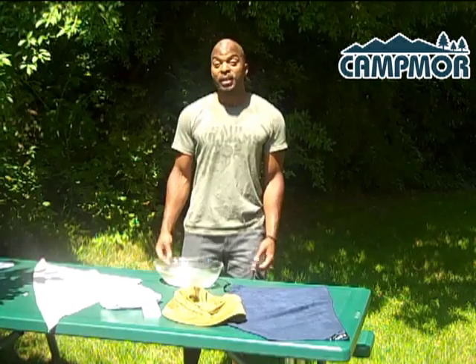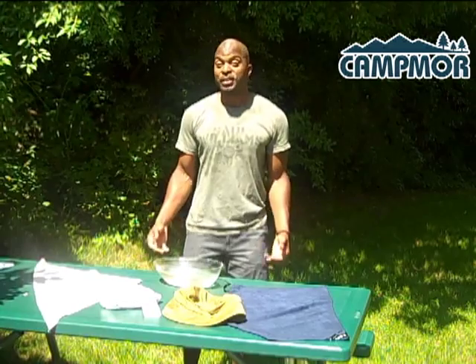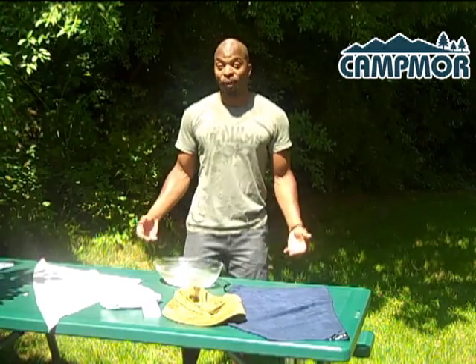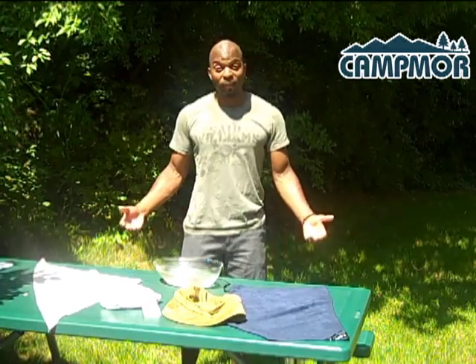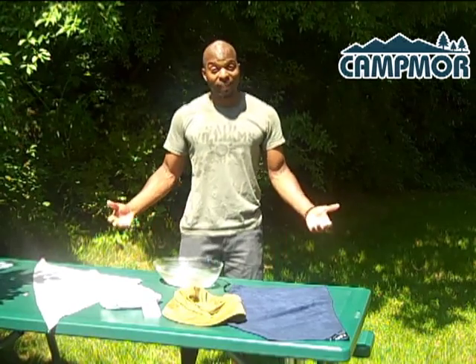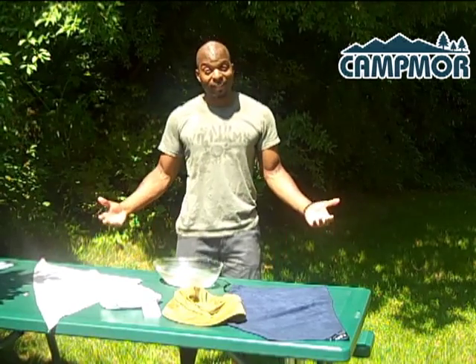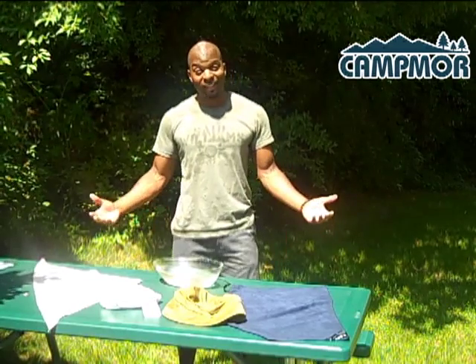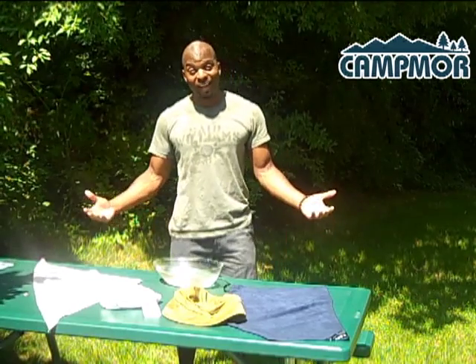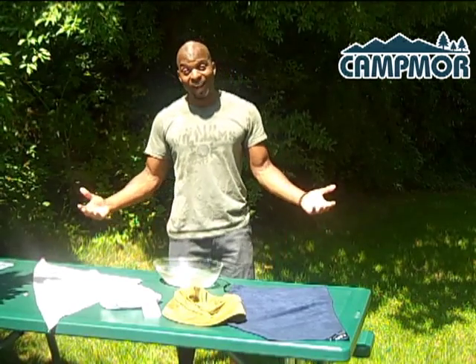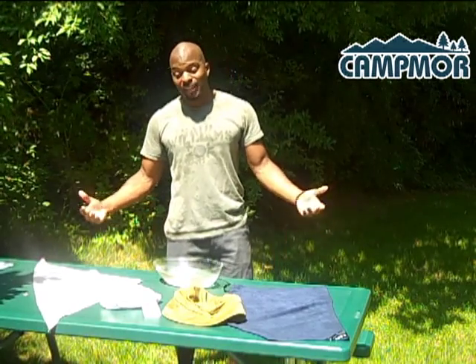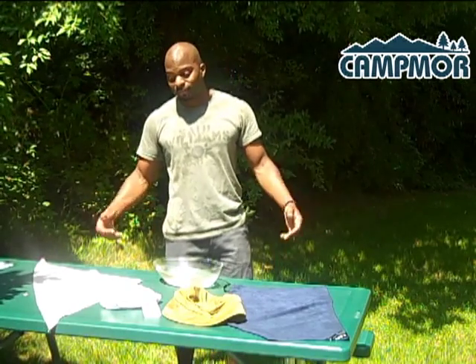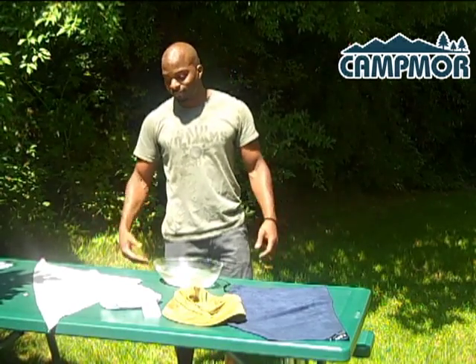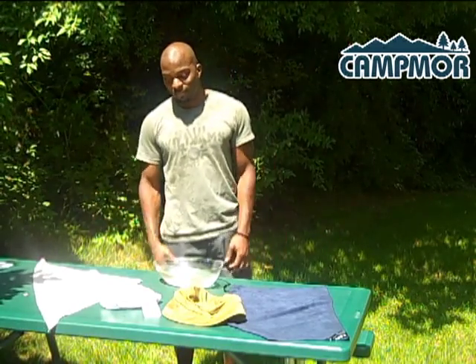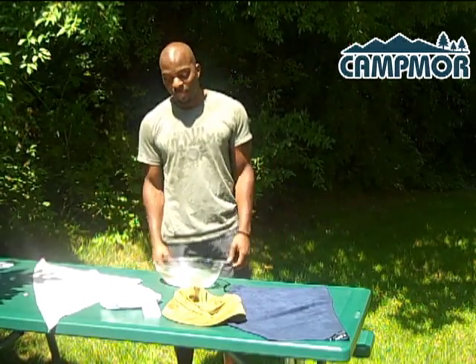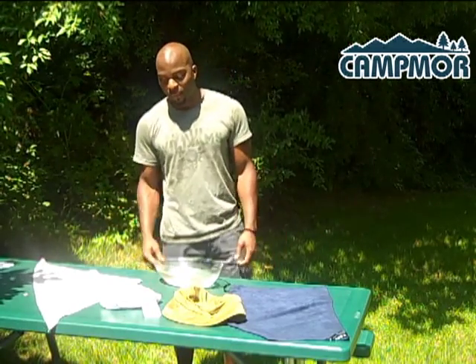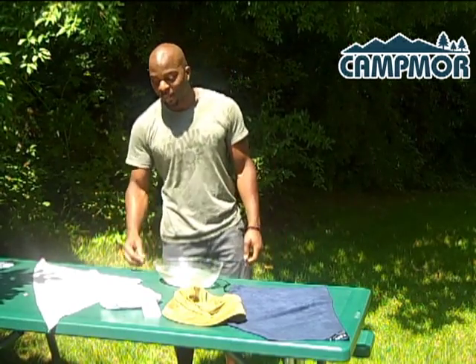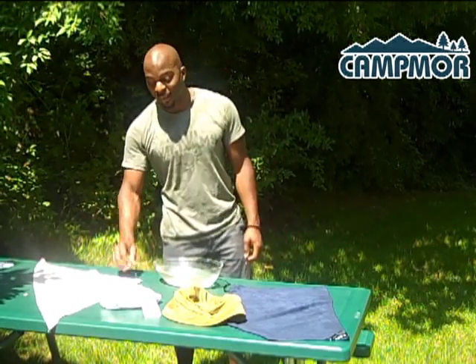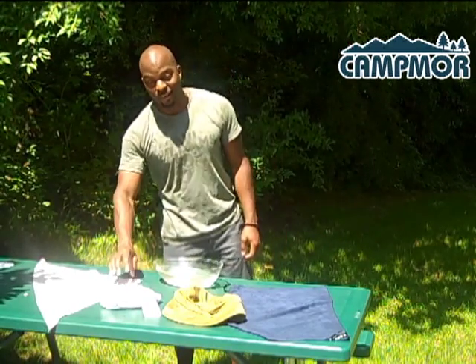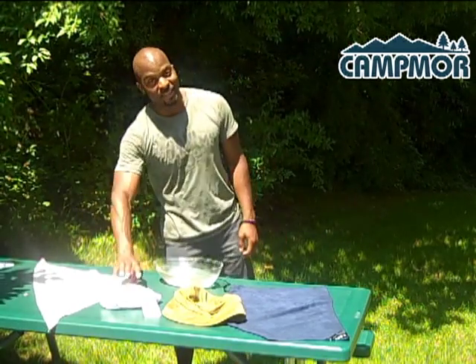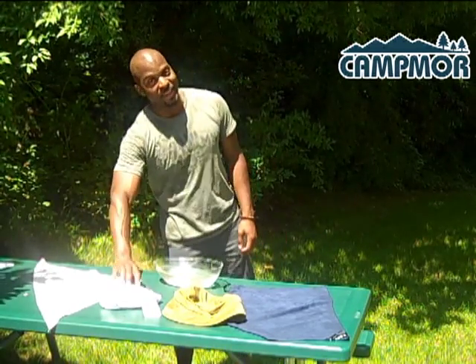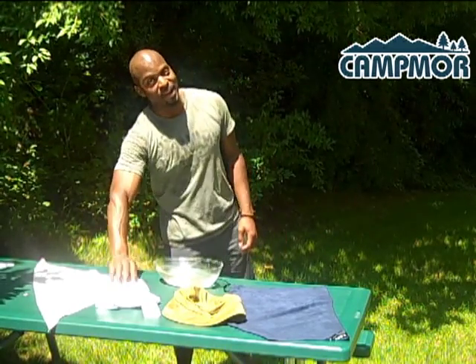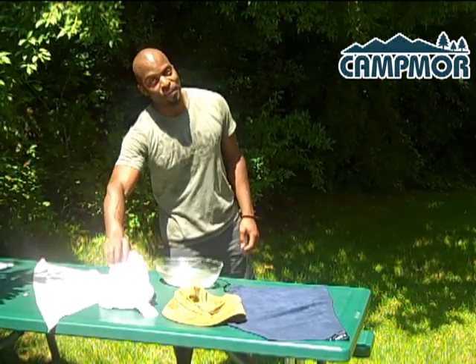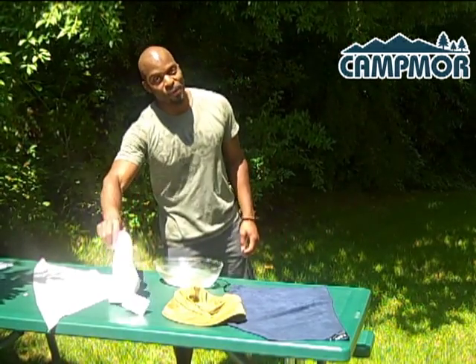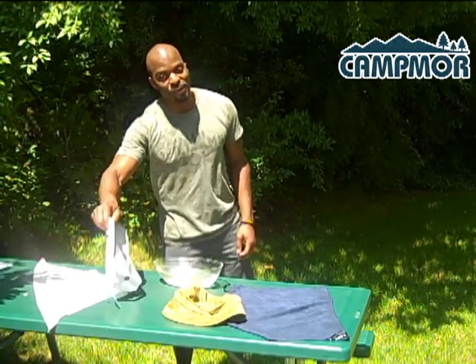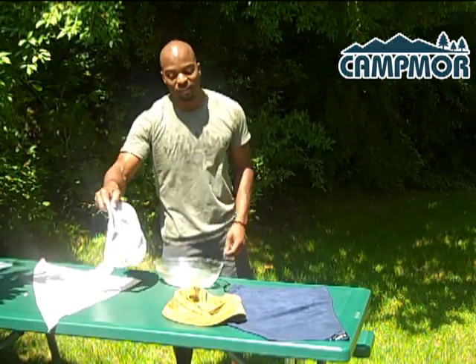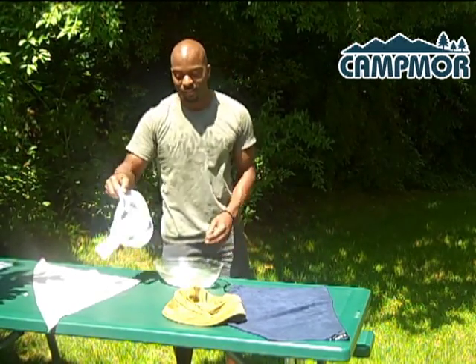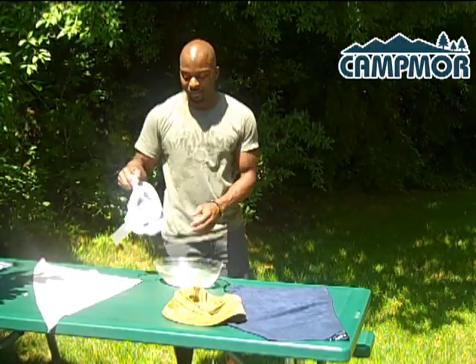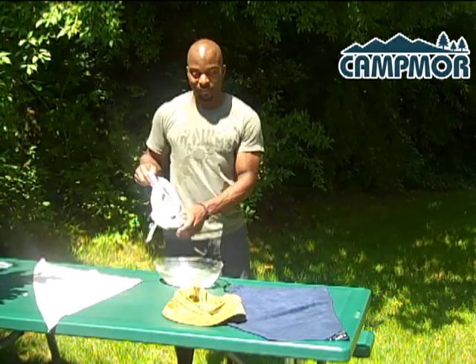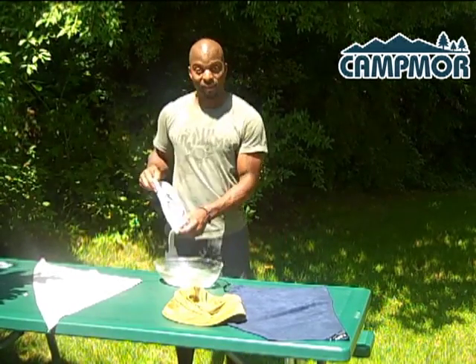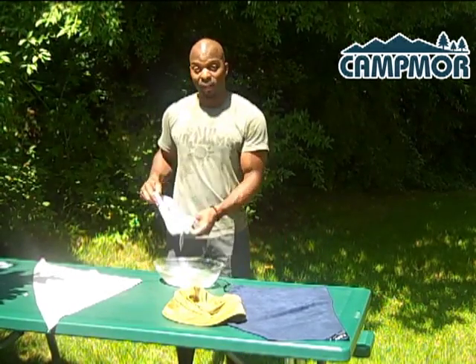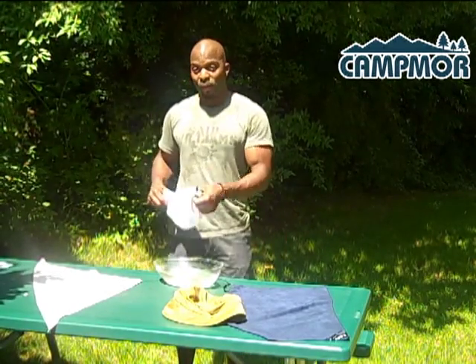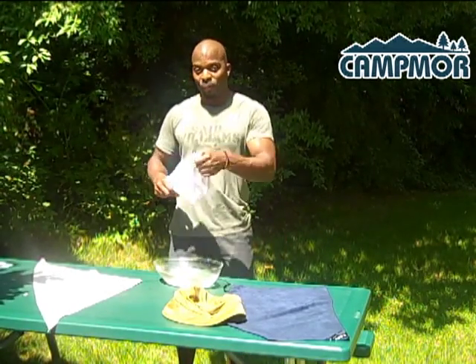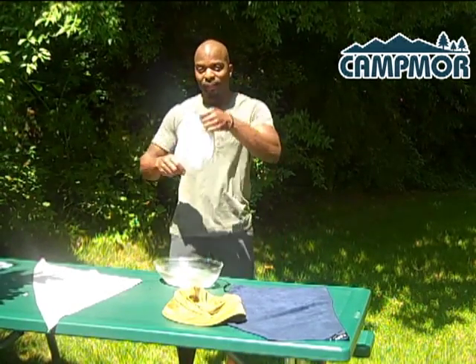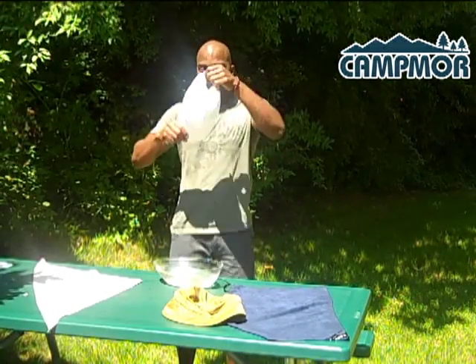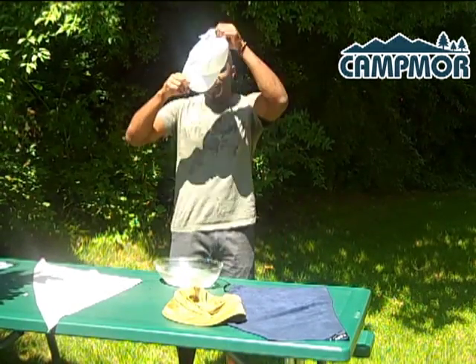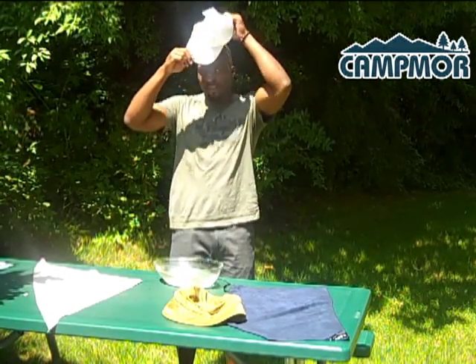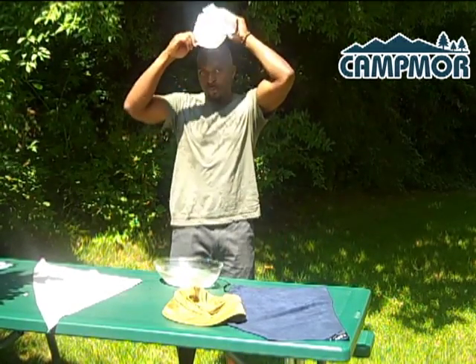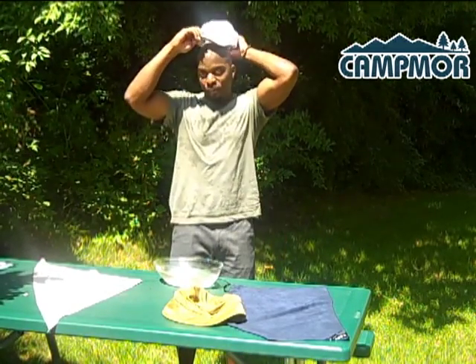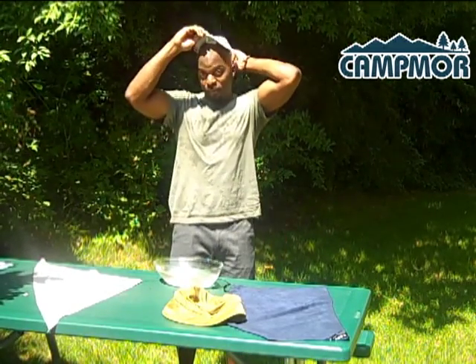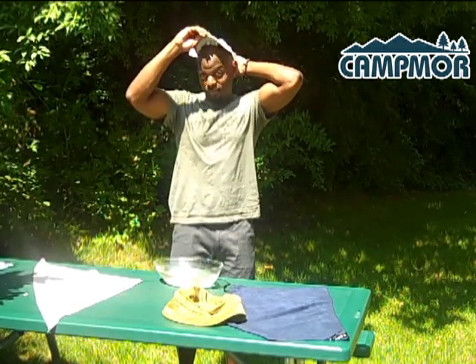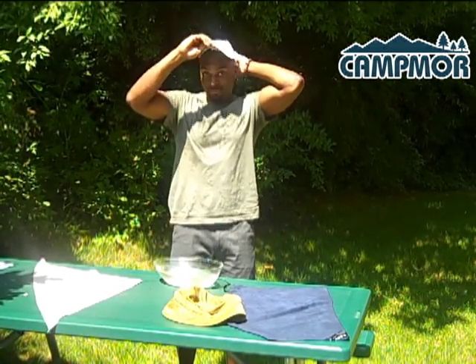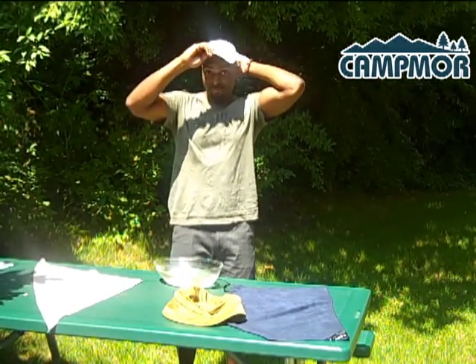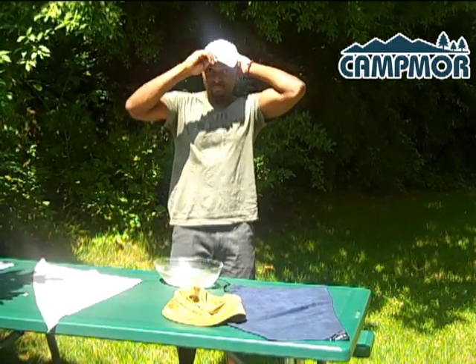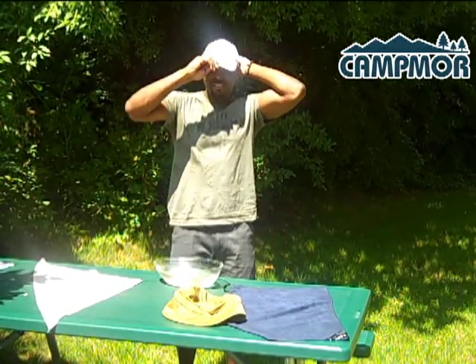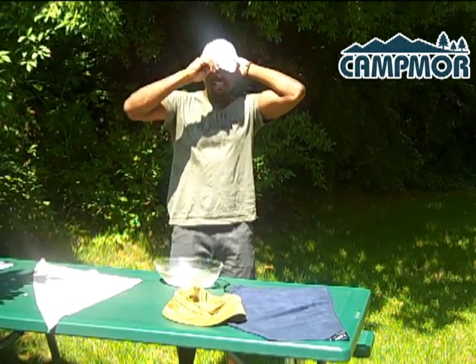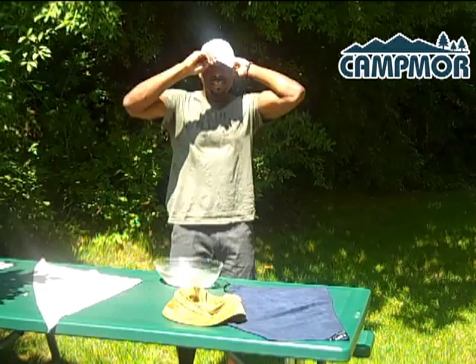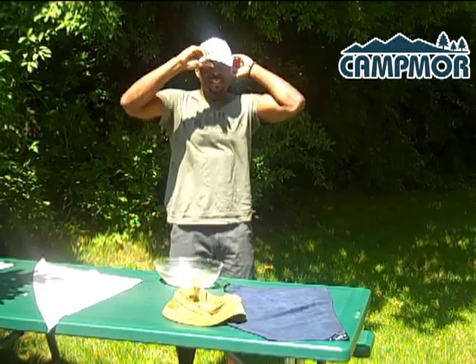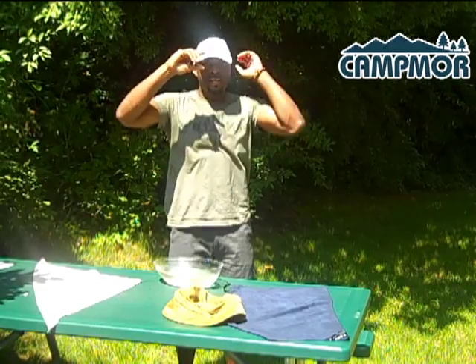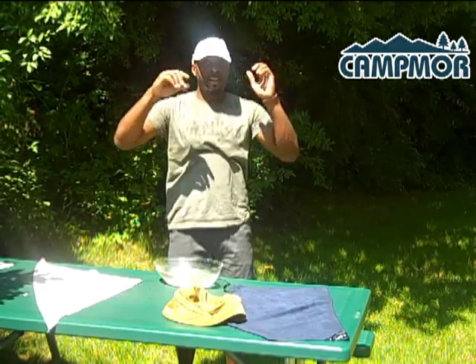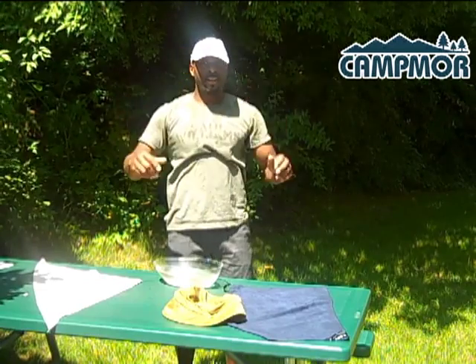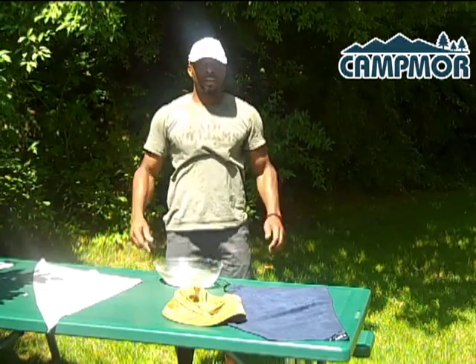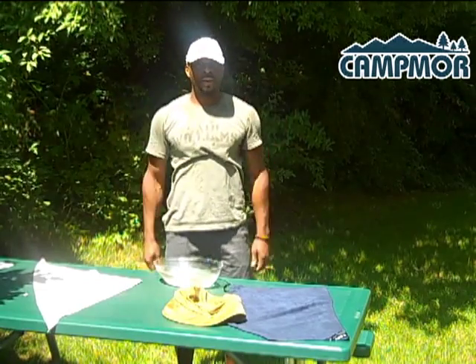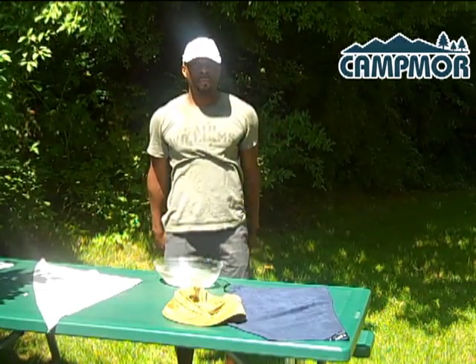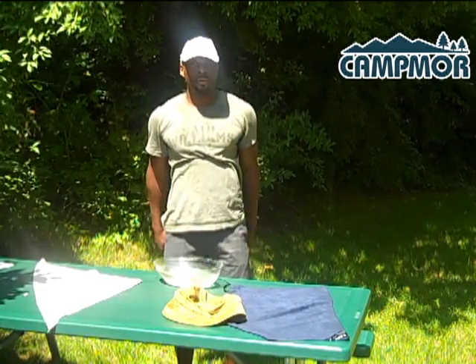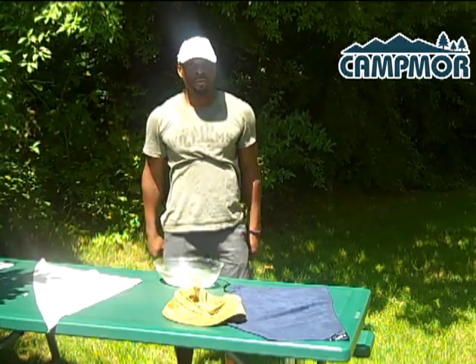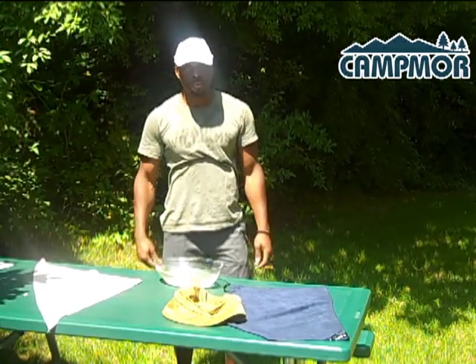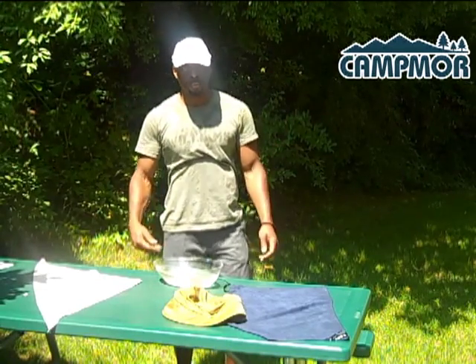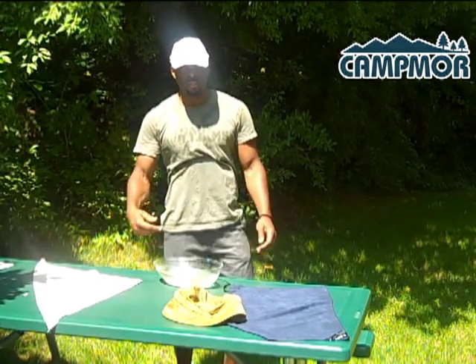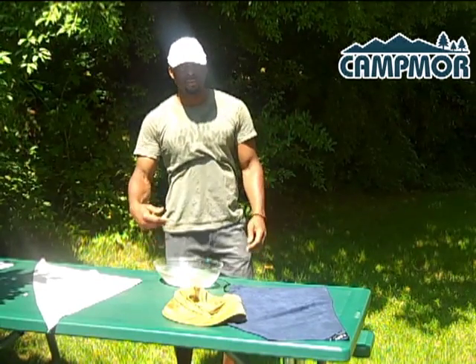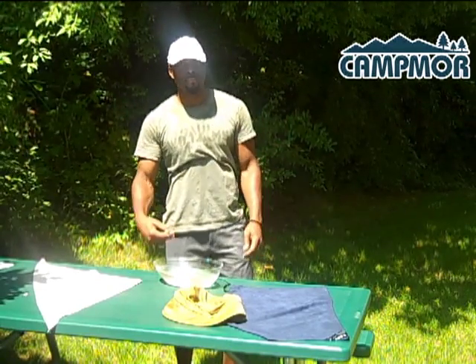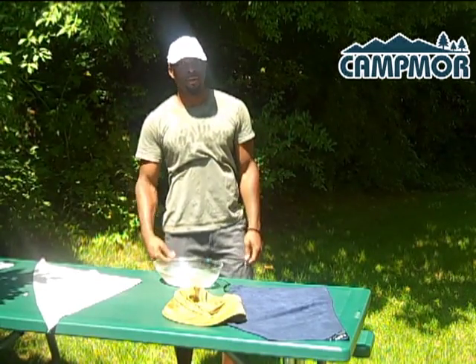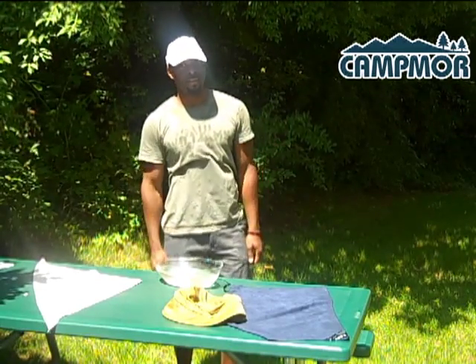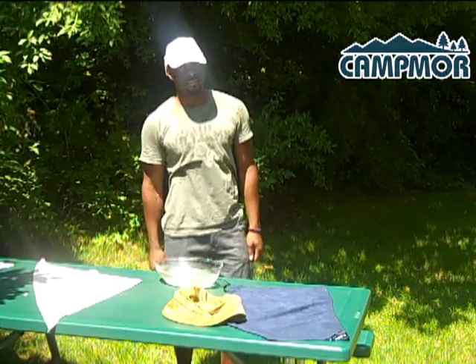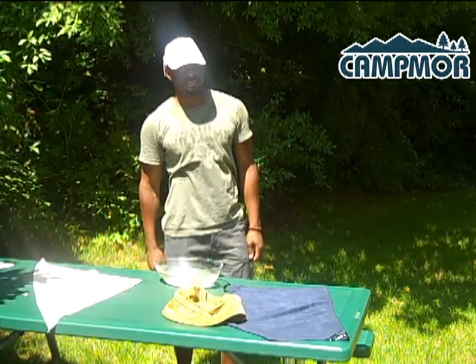Some like it hot, but here at Cantmore, we like it cool. Check out our Grabber cooling products.